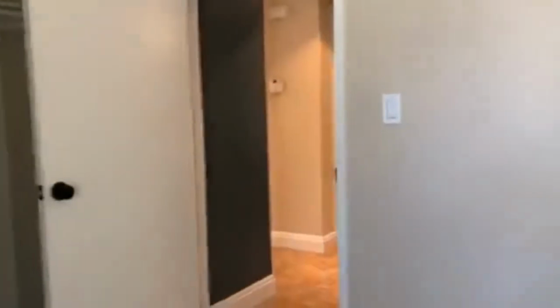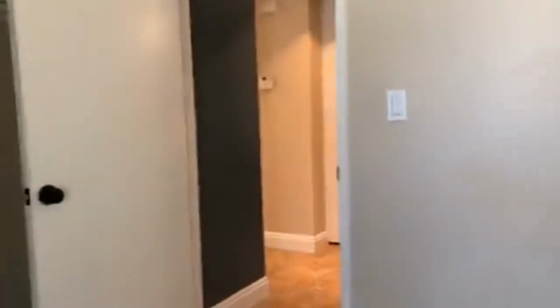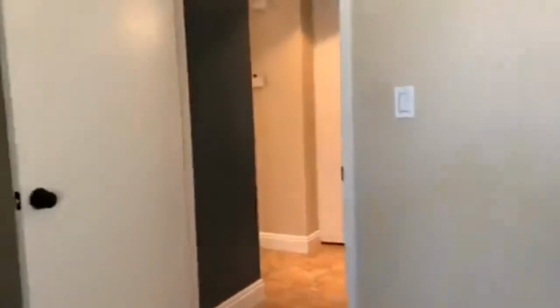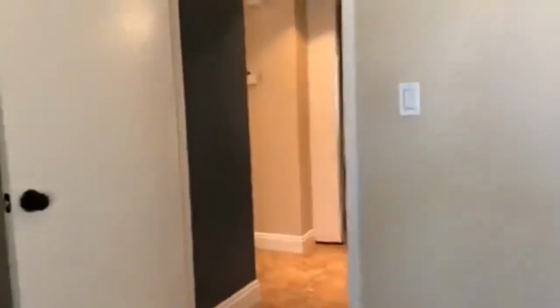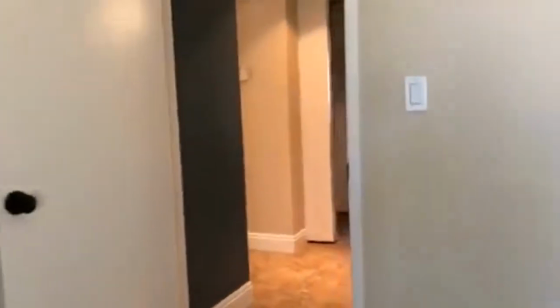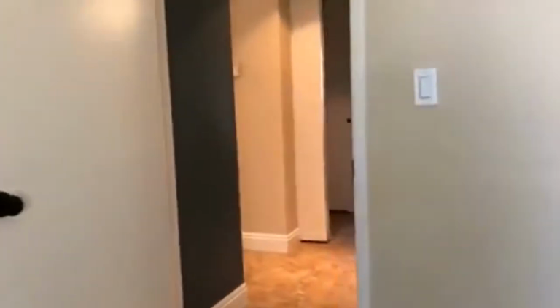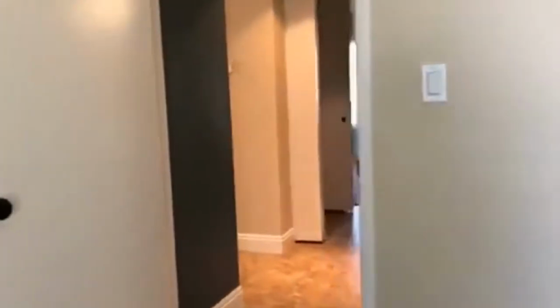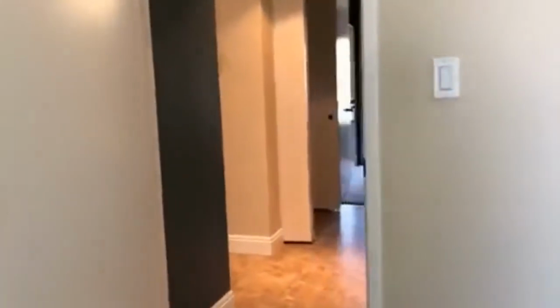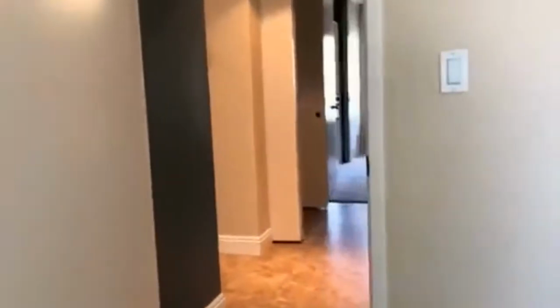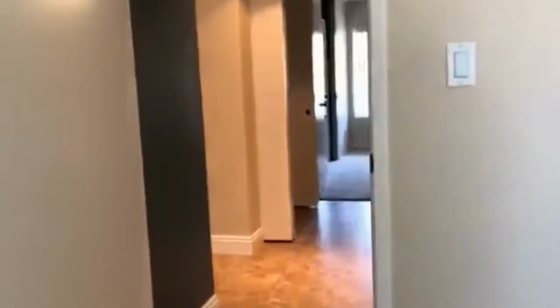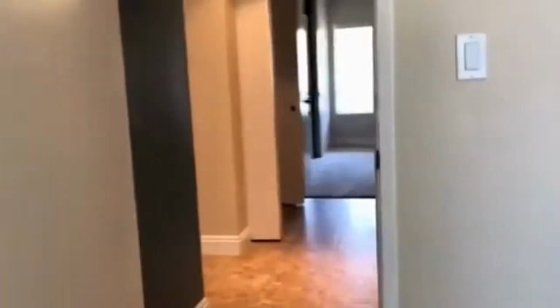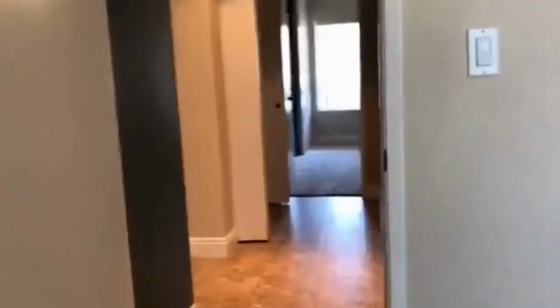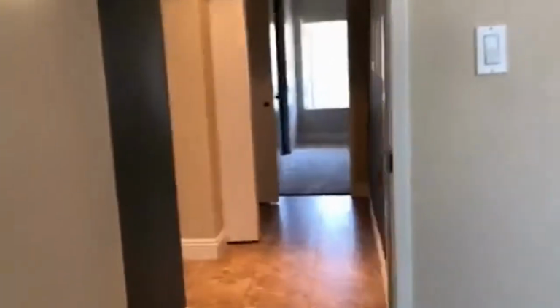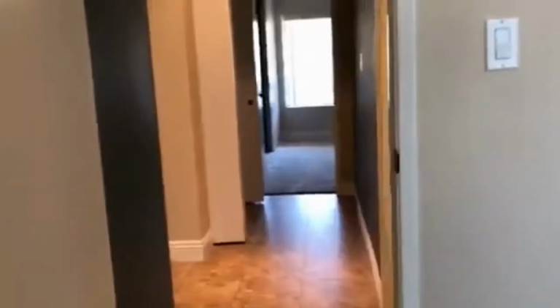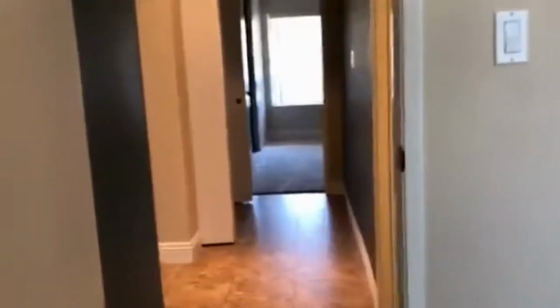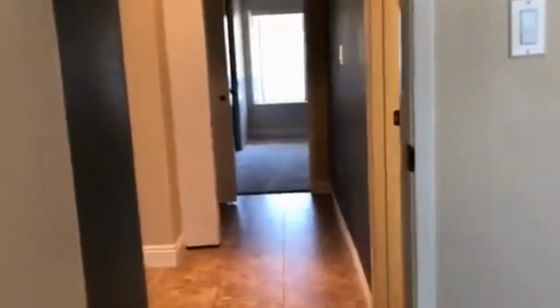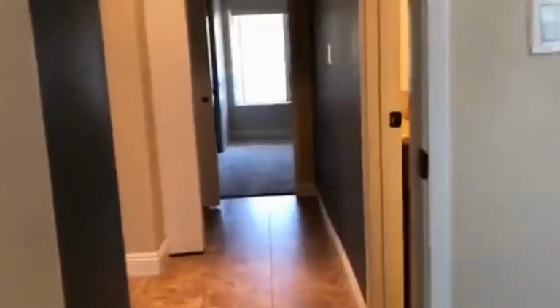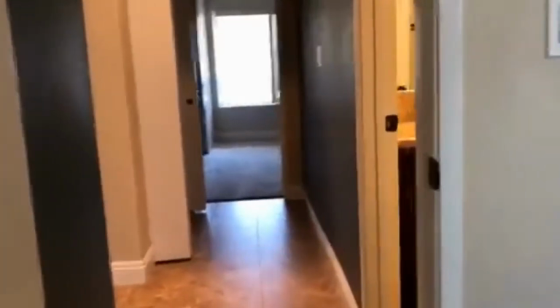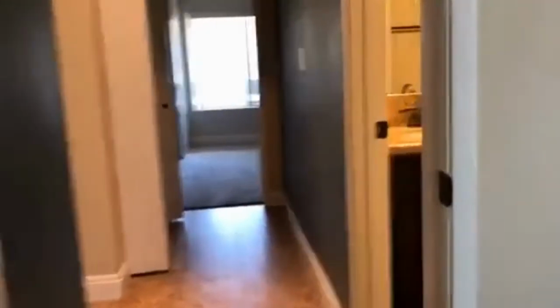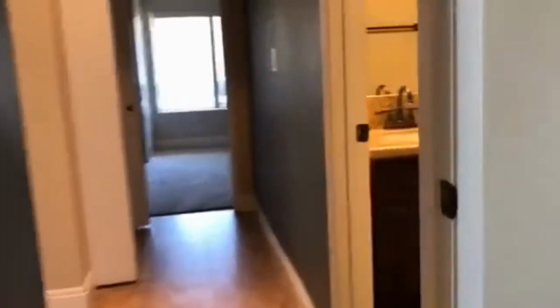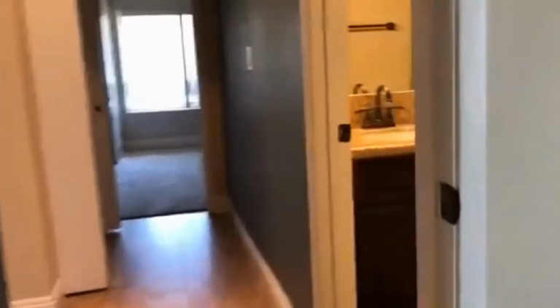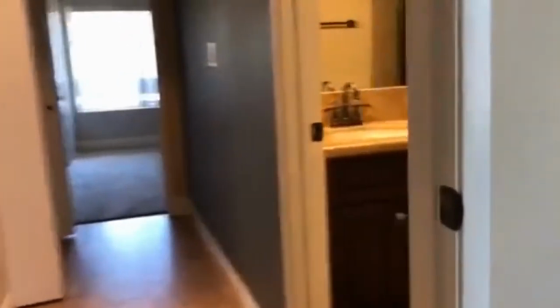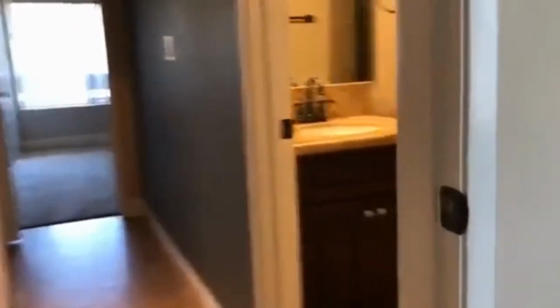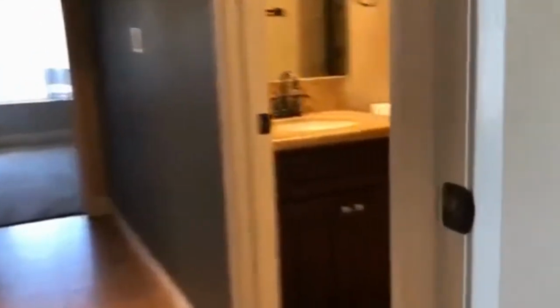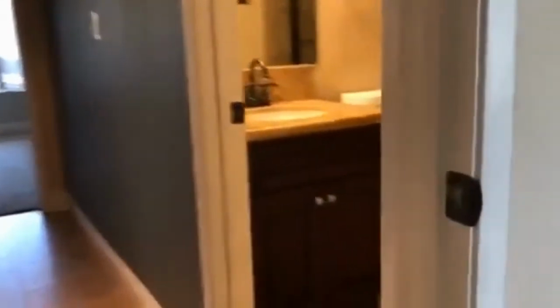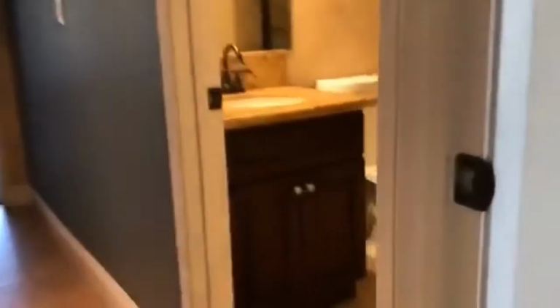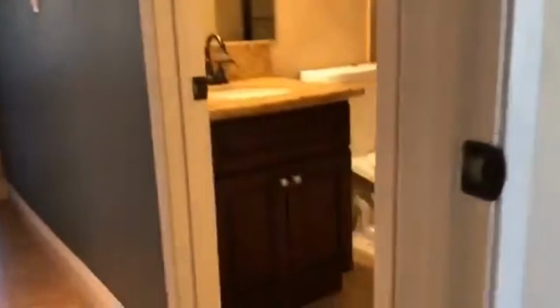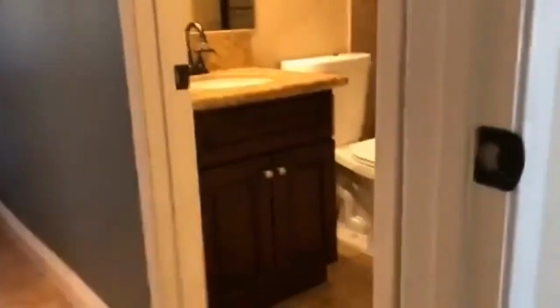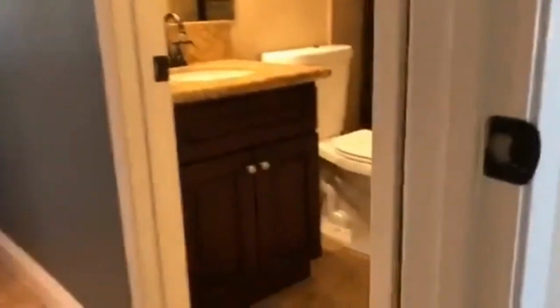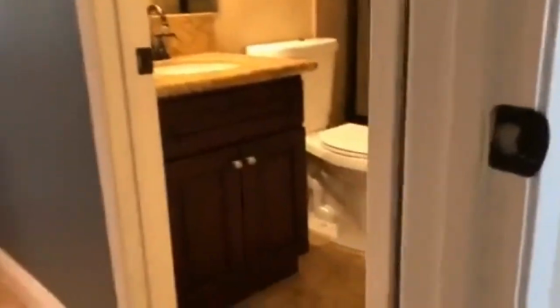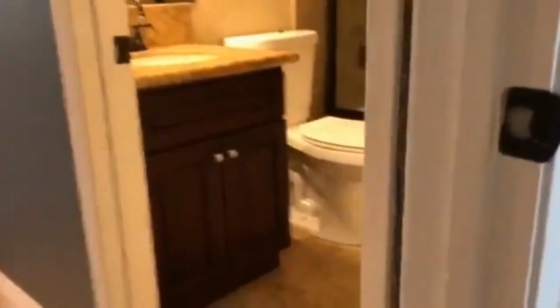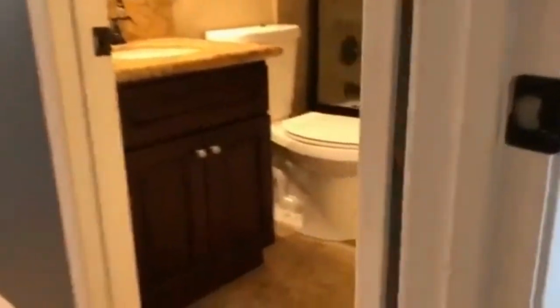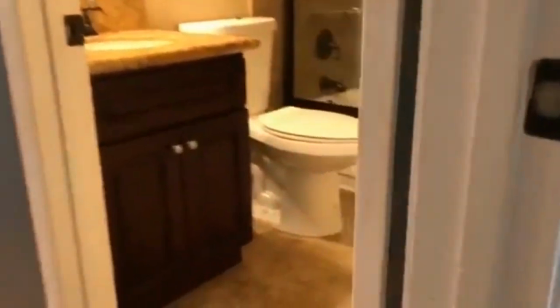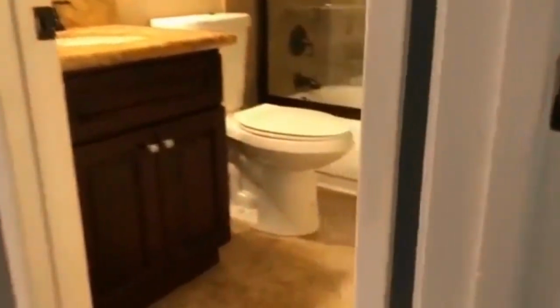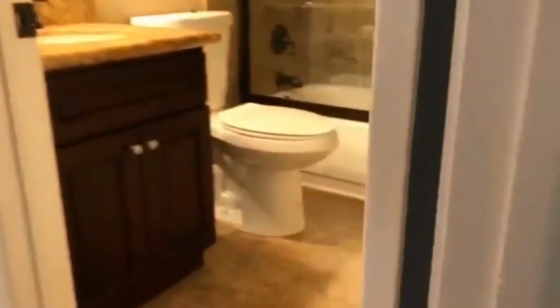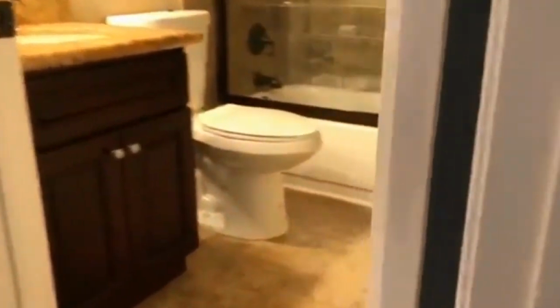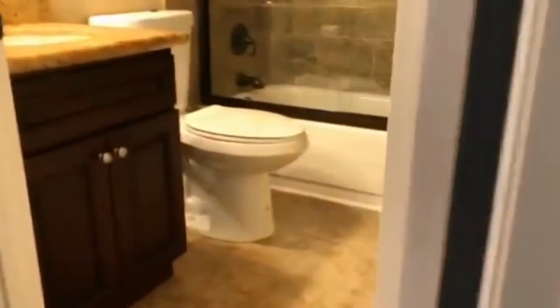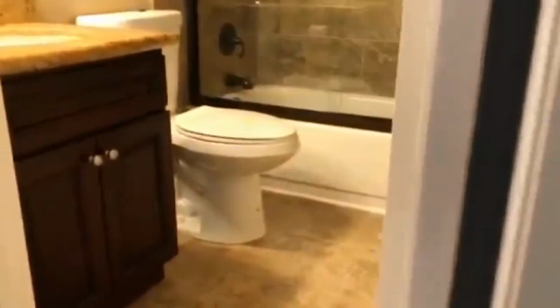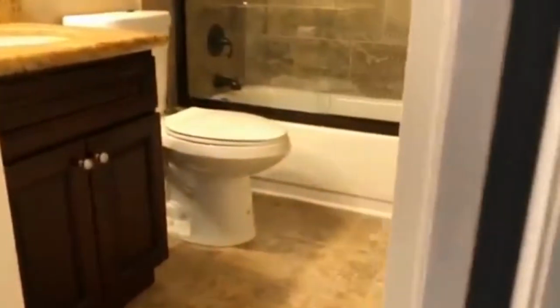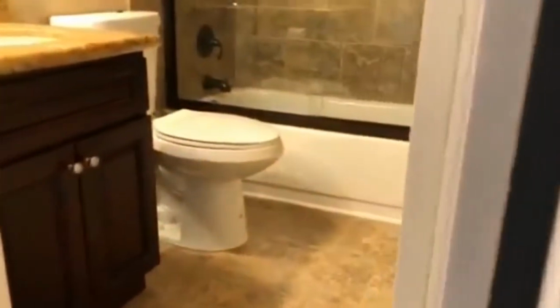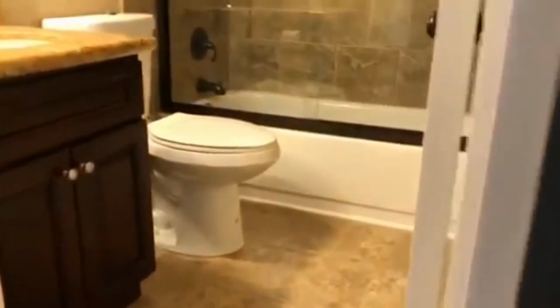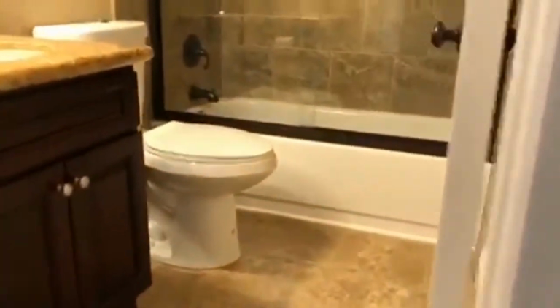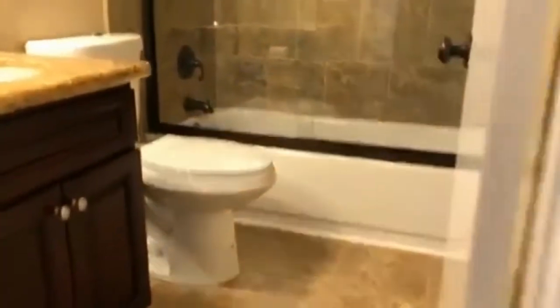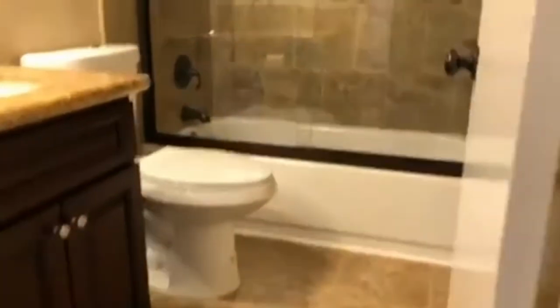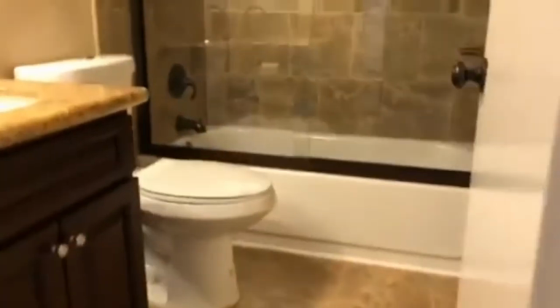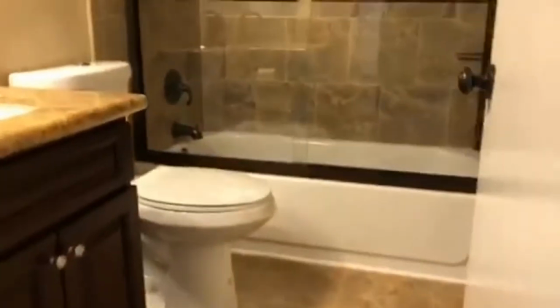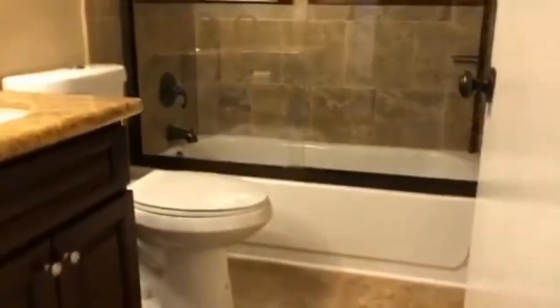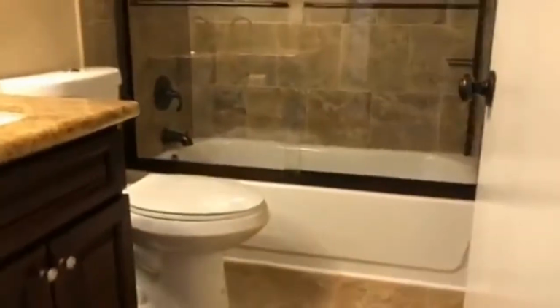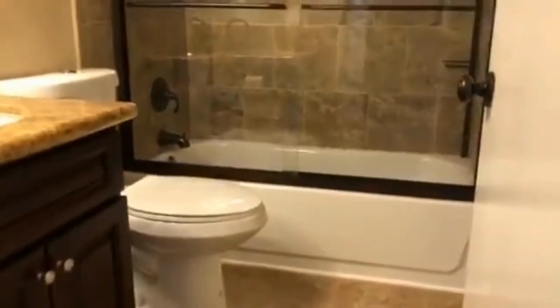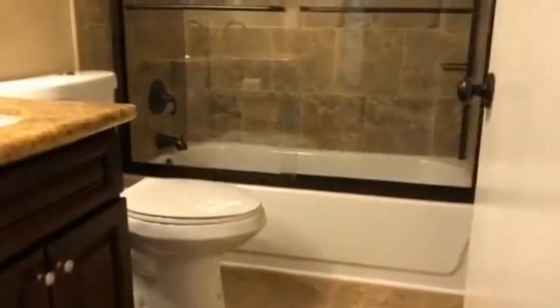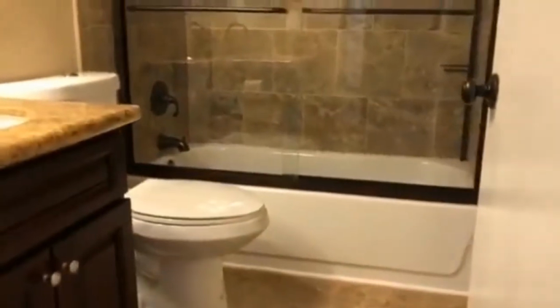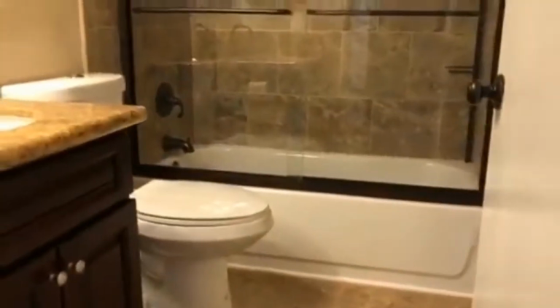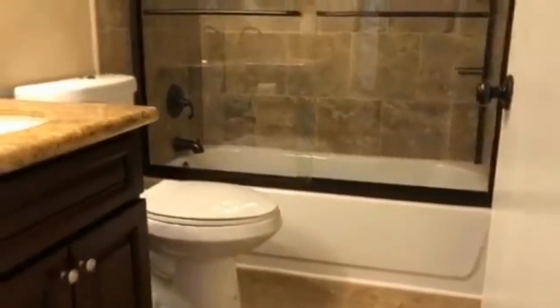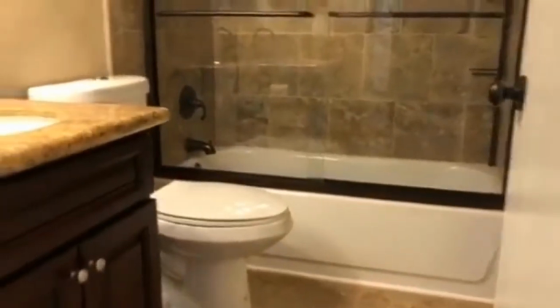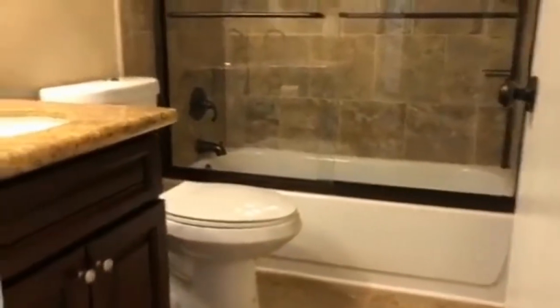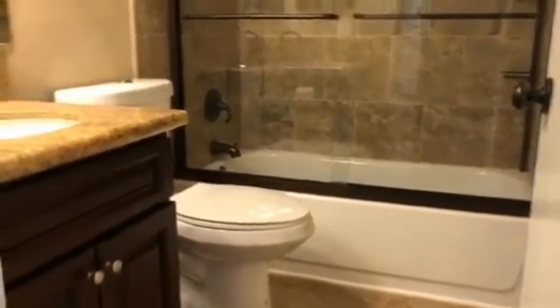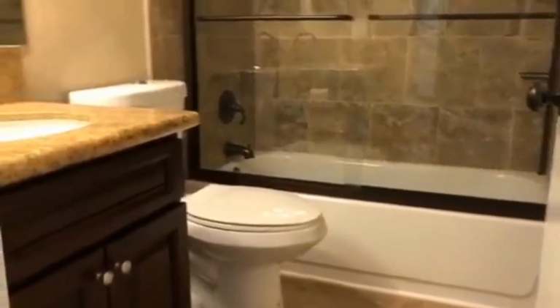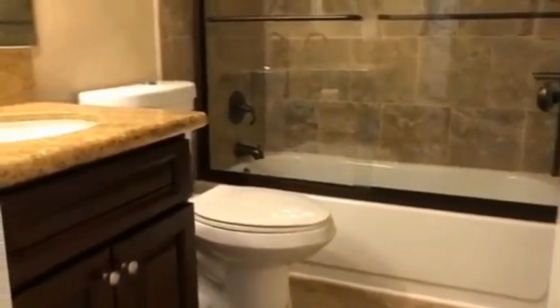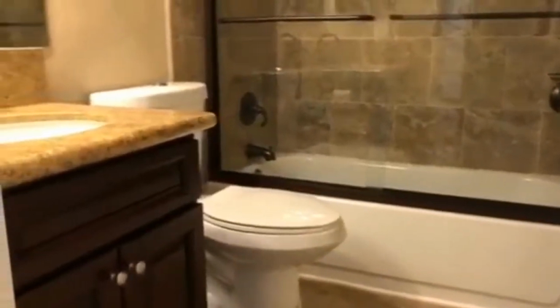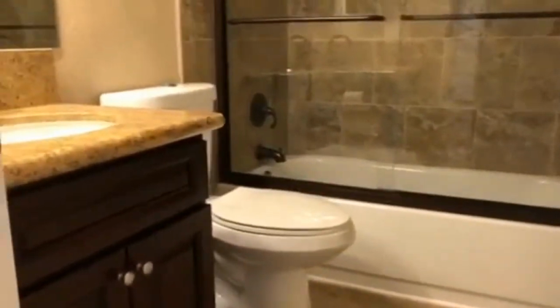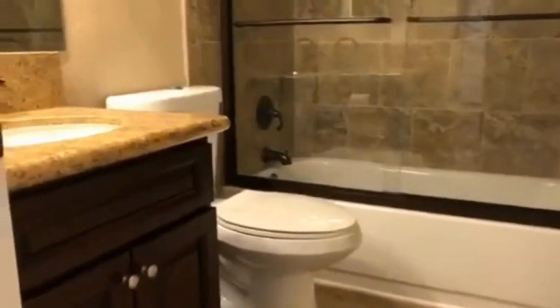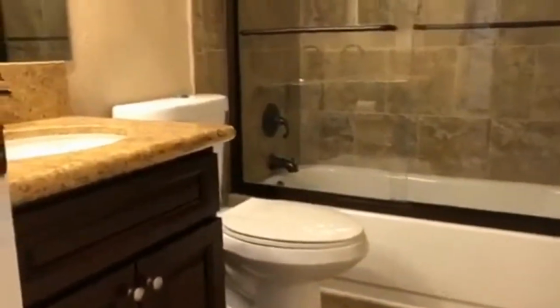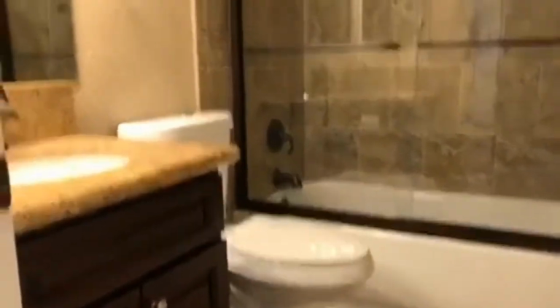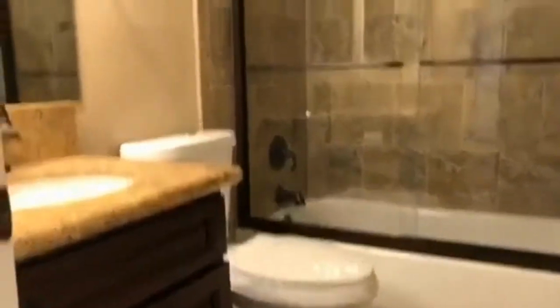Down the hallway there's the hallway bath with a shower-tub combo and a beautiful vanity.